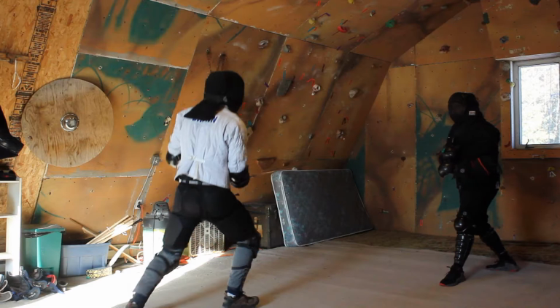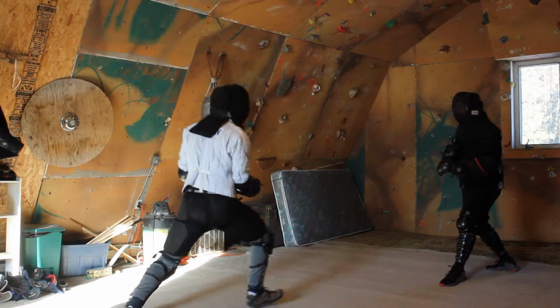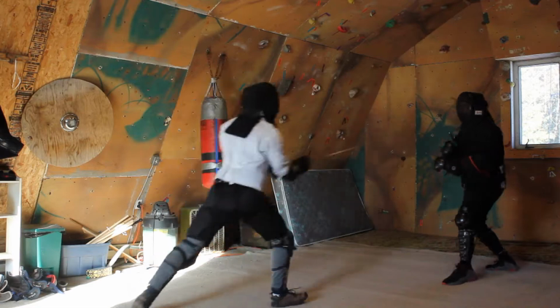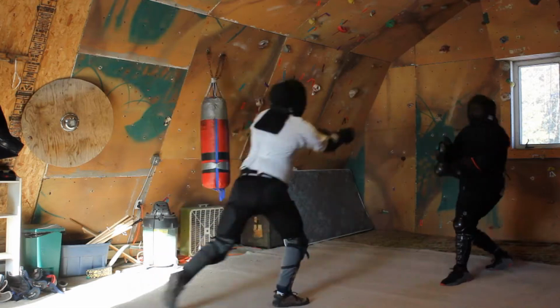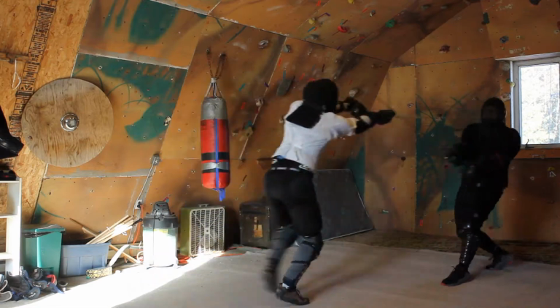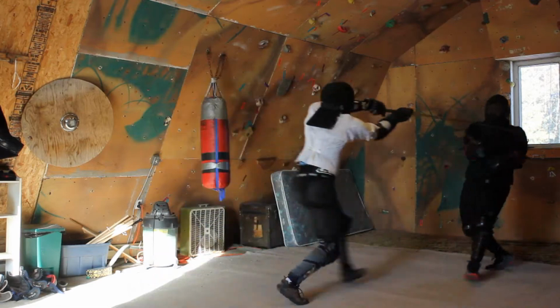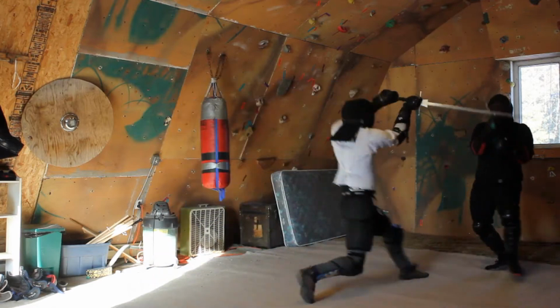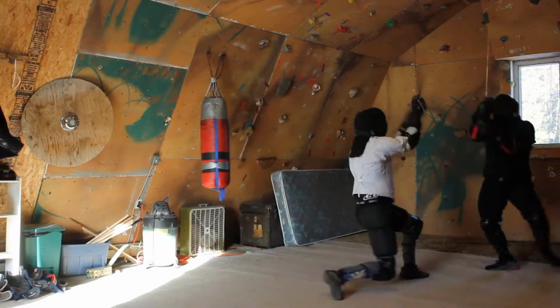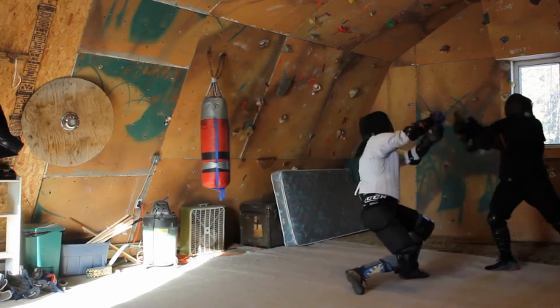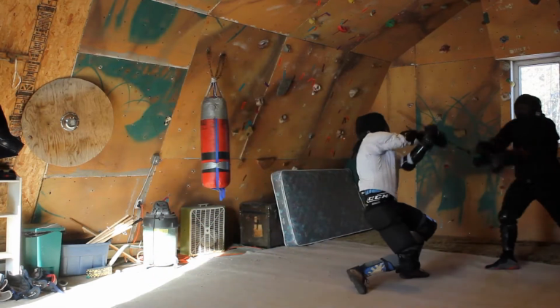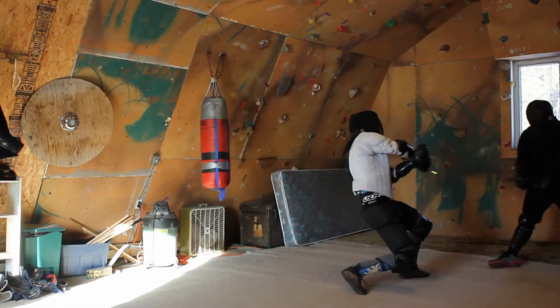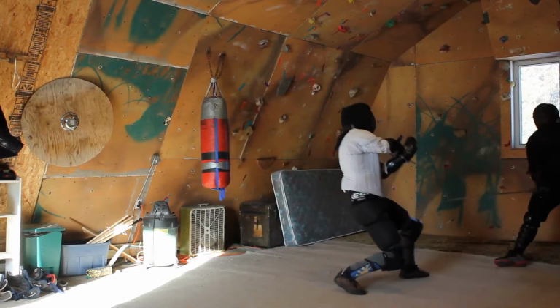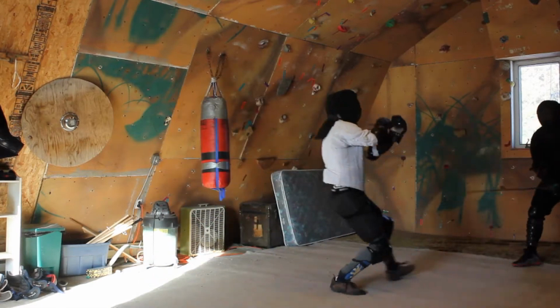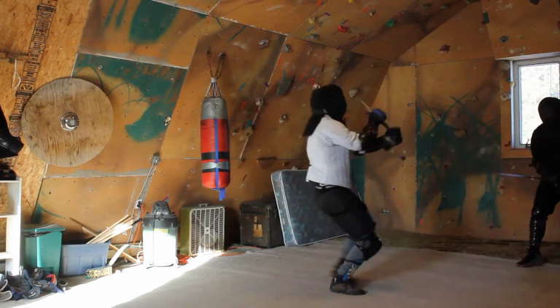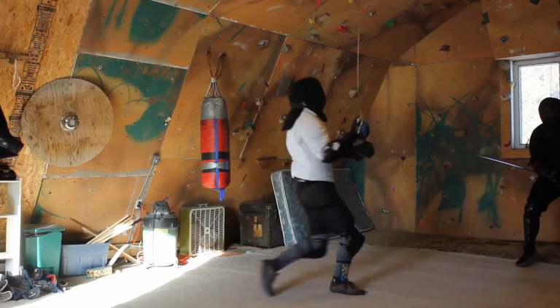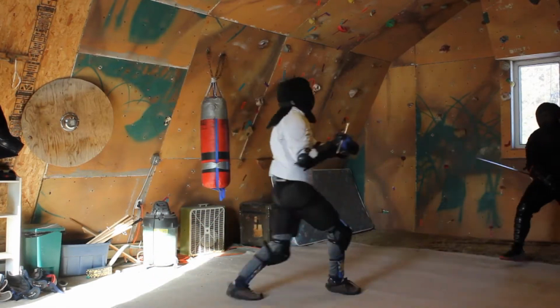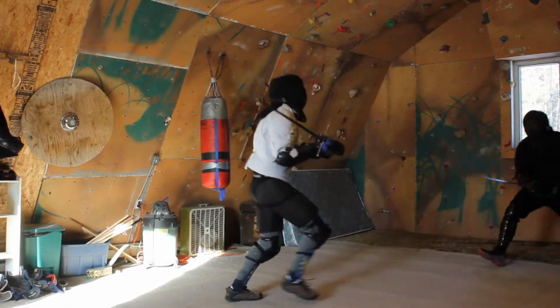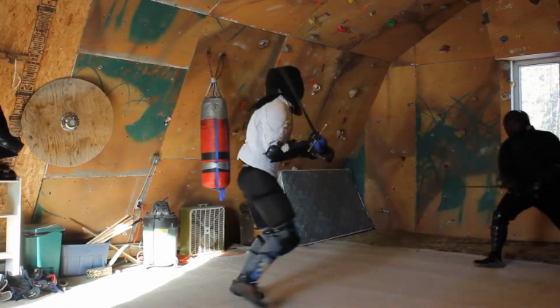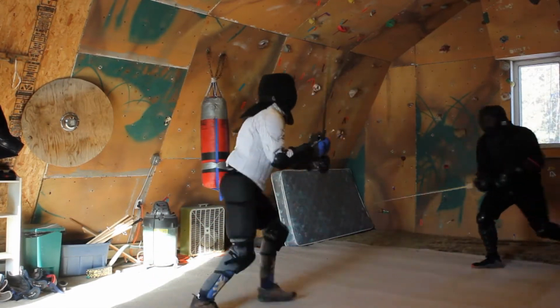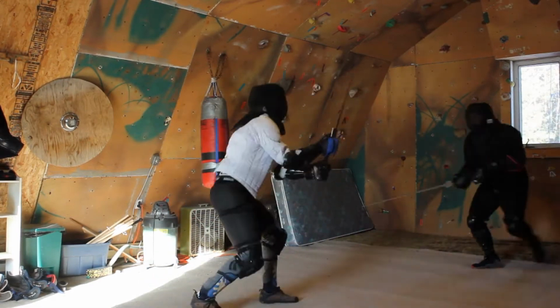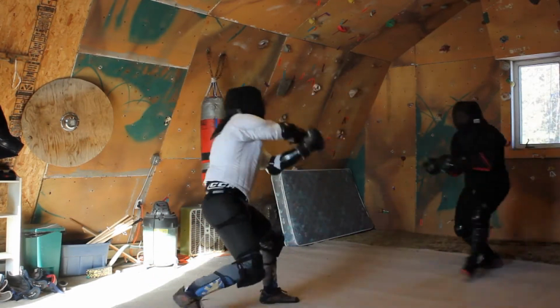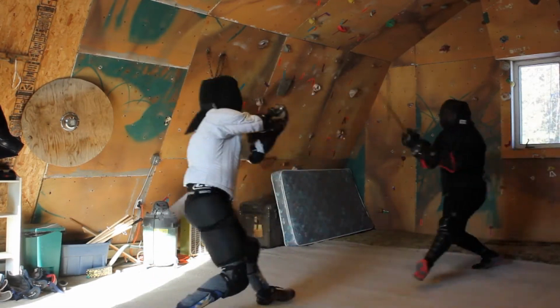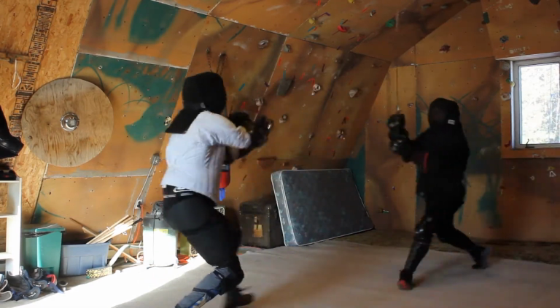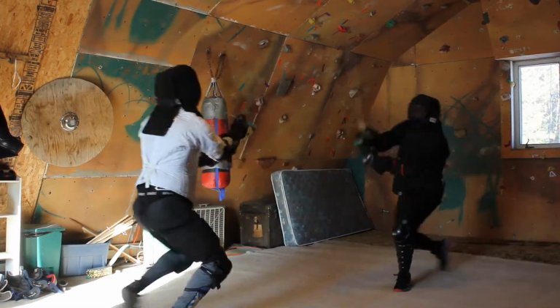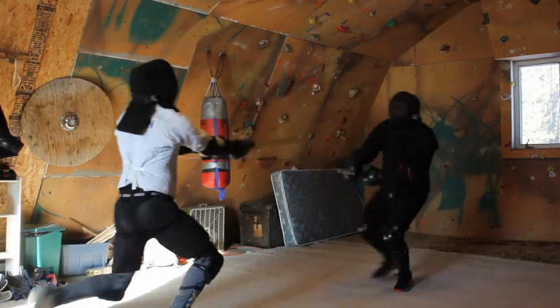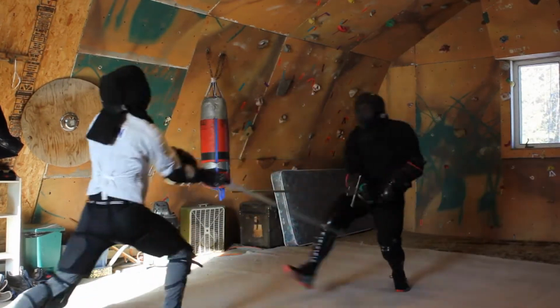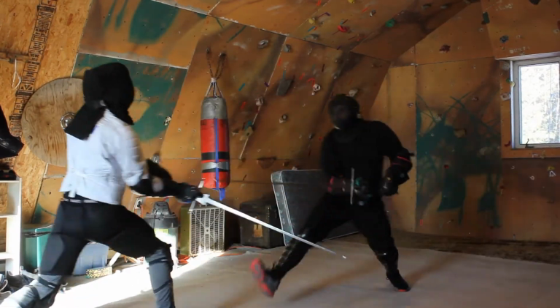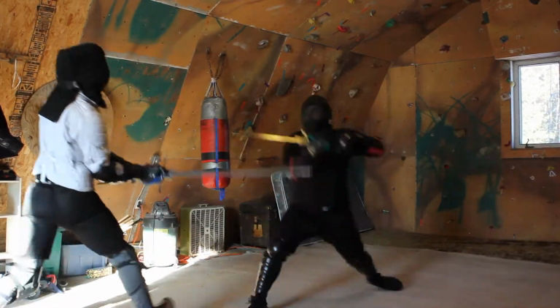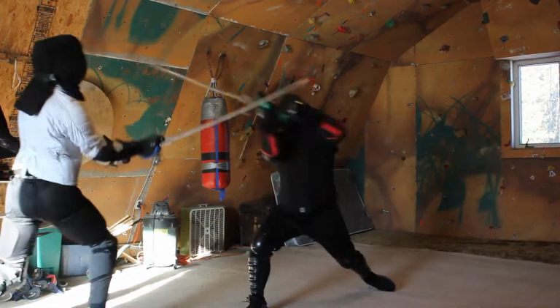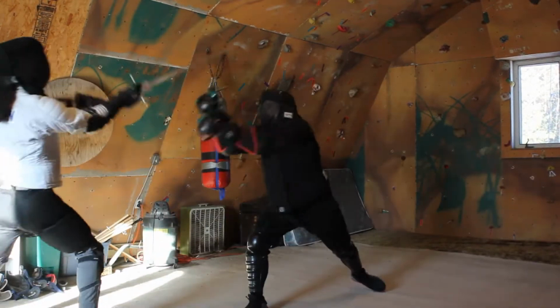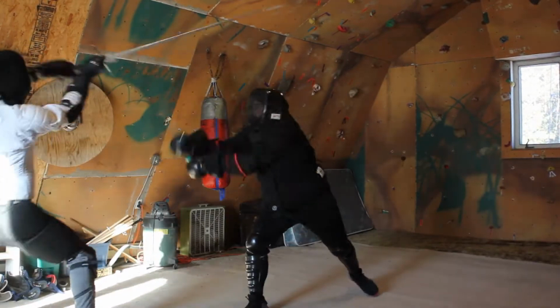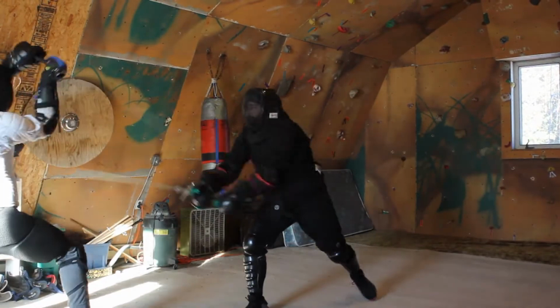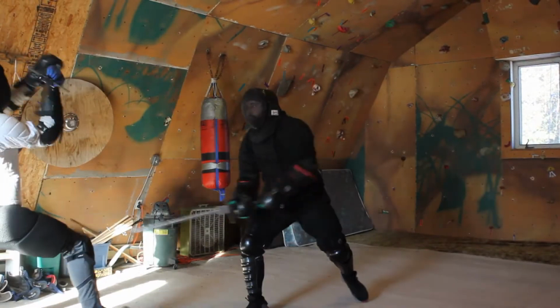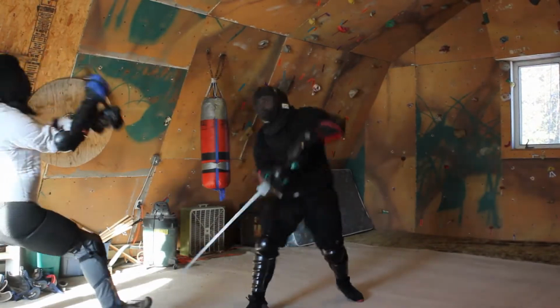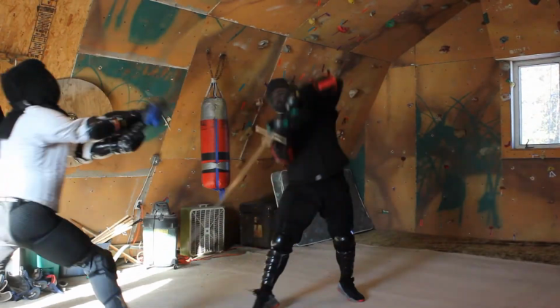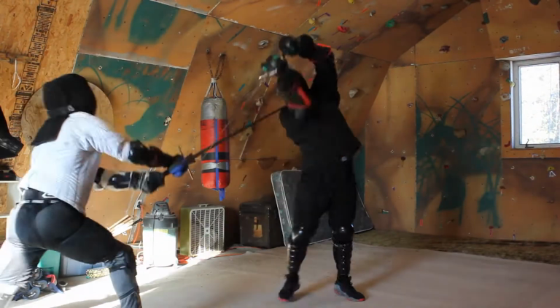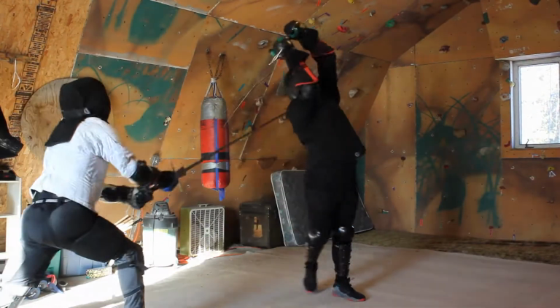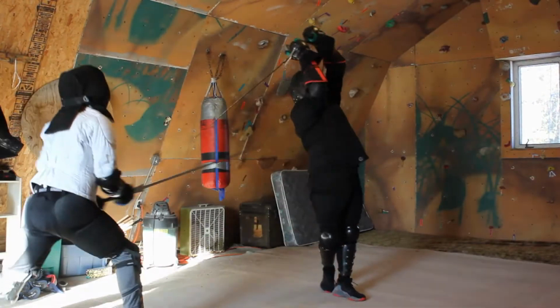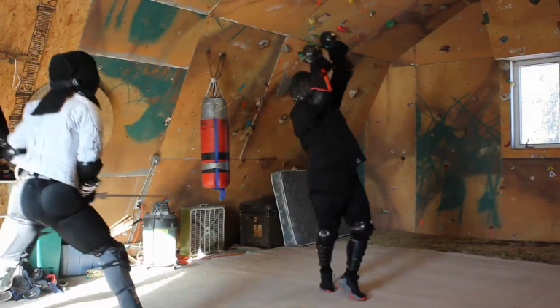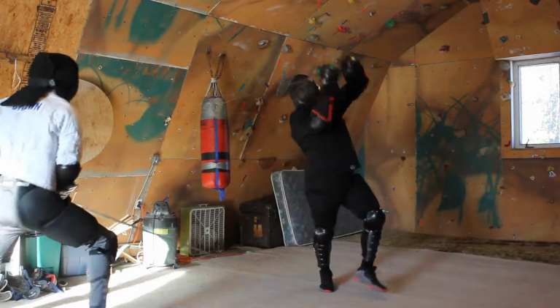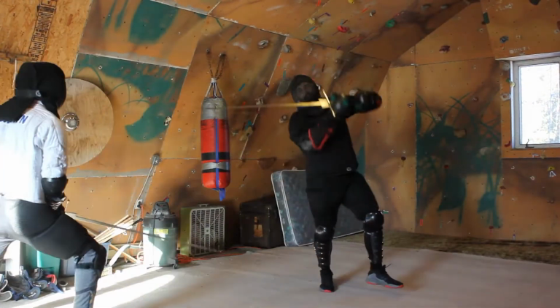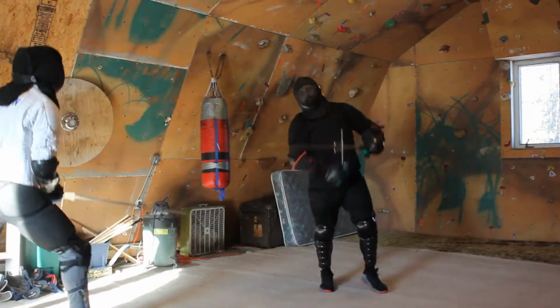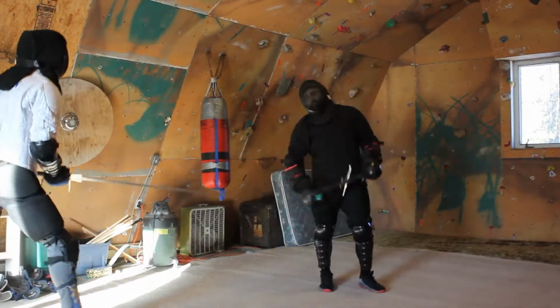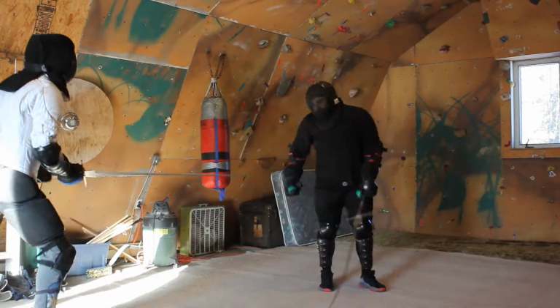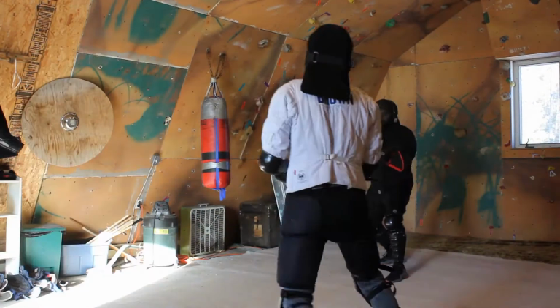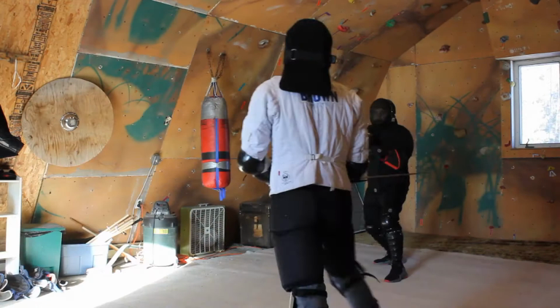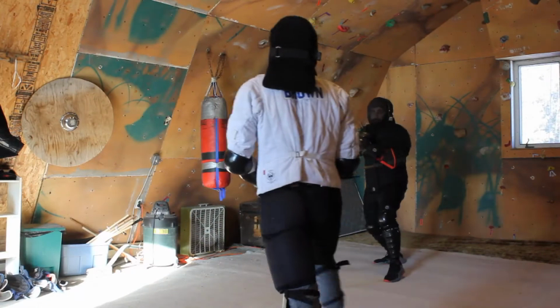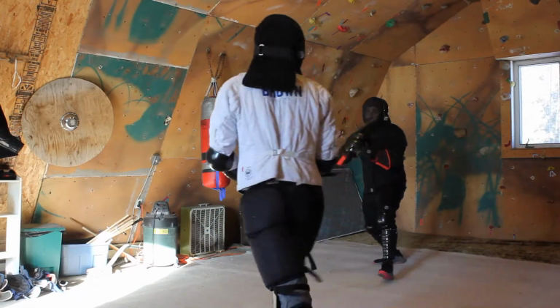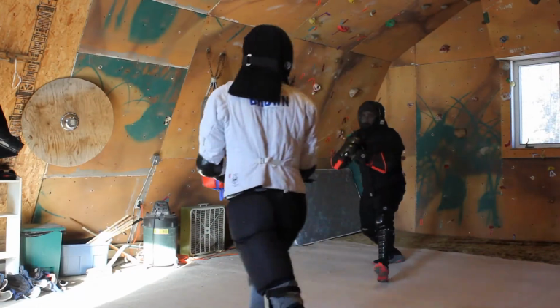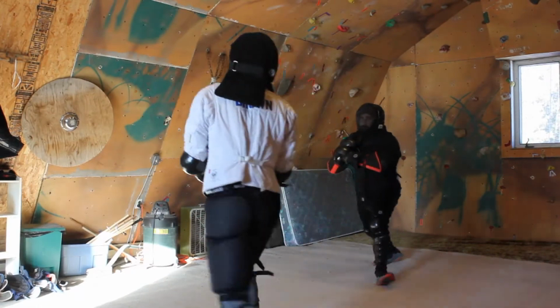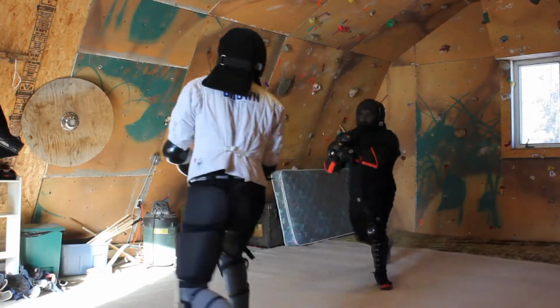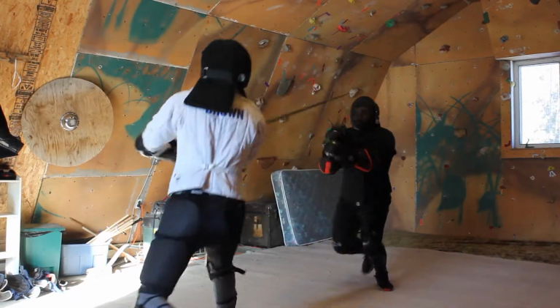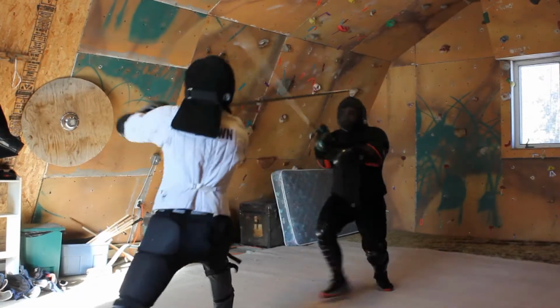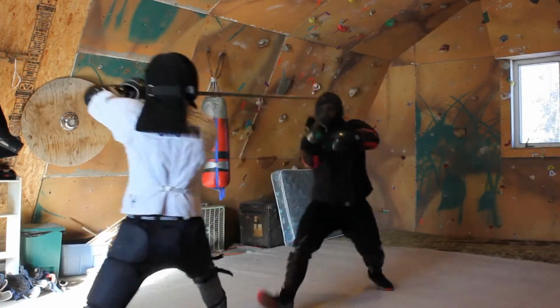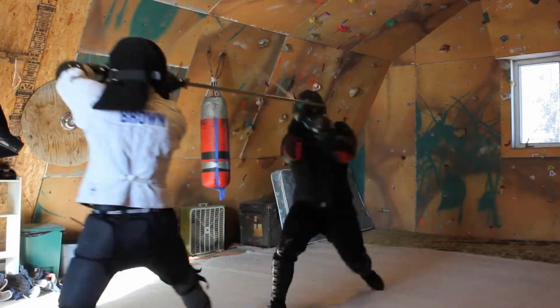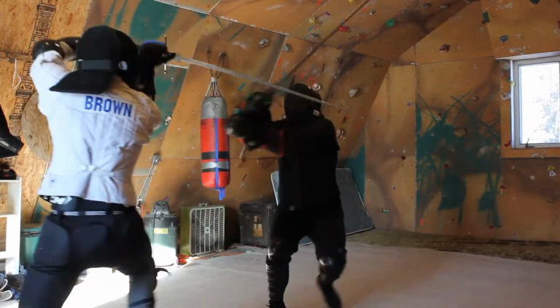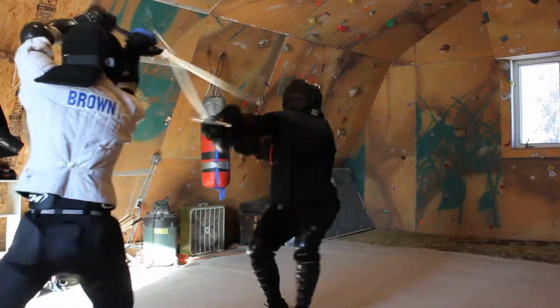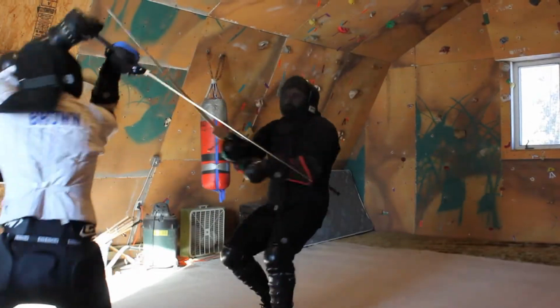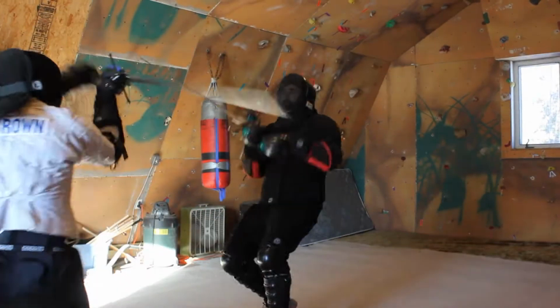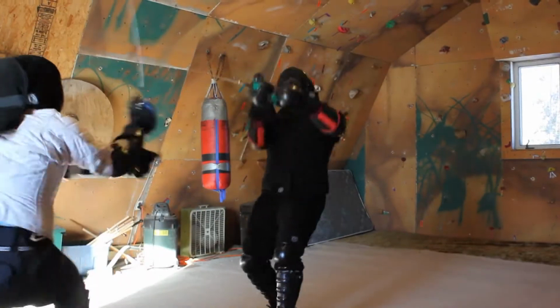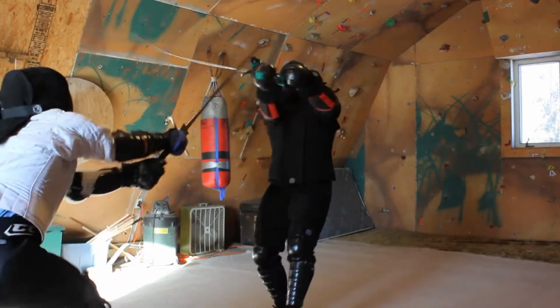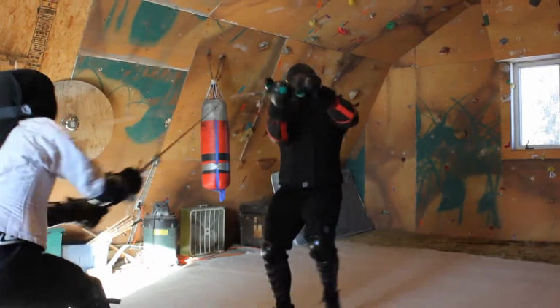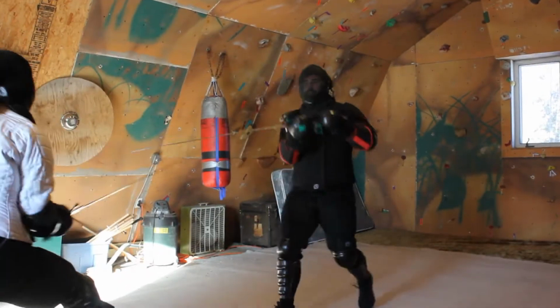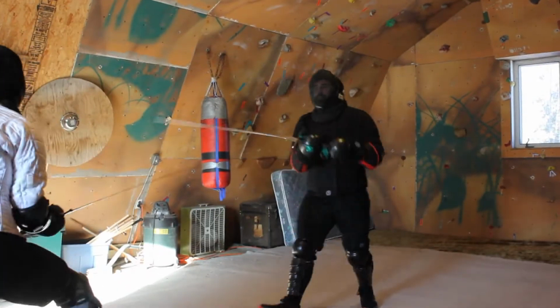Greetings, fencers! The next verses are still in the section of the Zwerhau. This will be slightly out of order. We will demonstrate first the Verker, or Reverser.